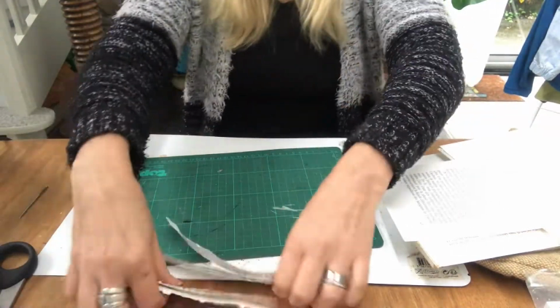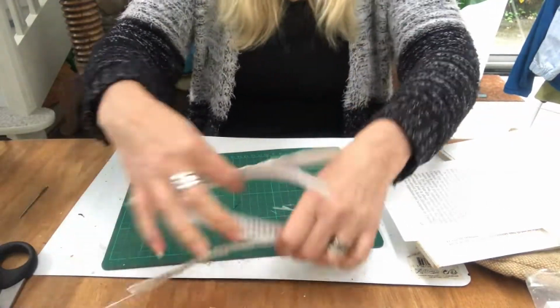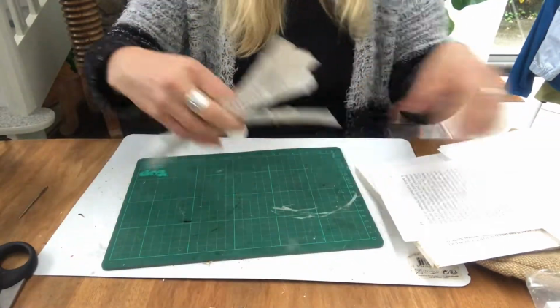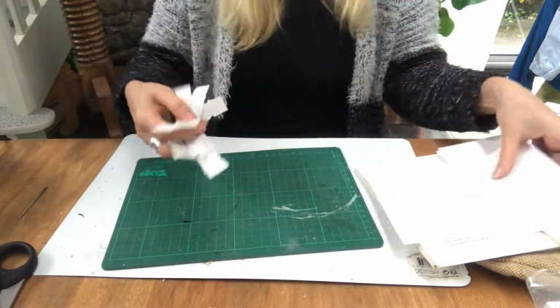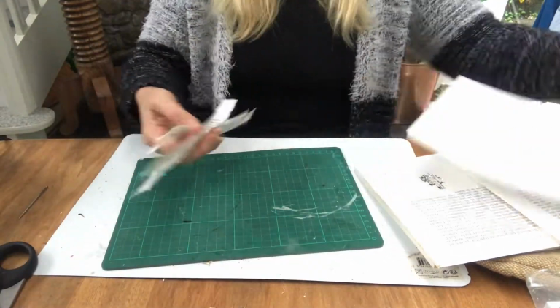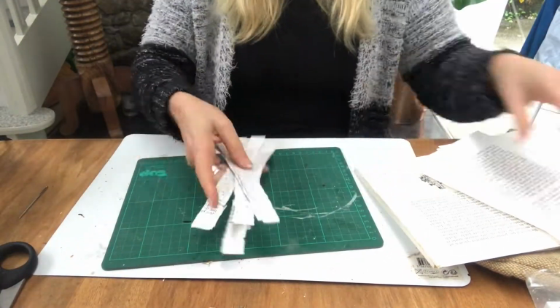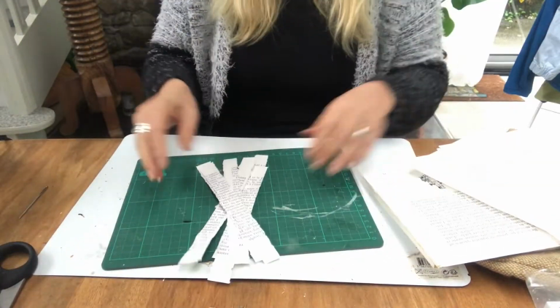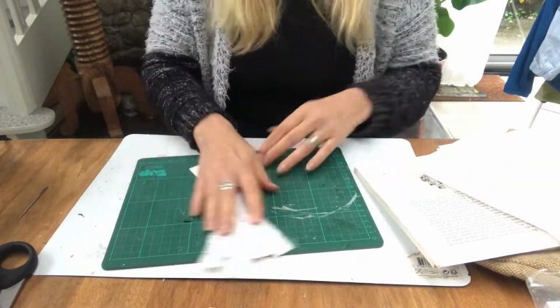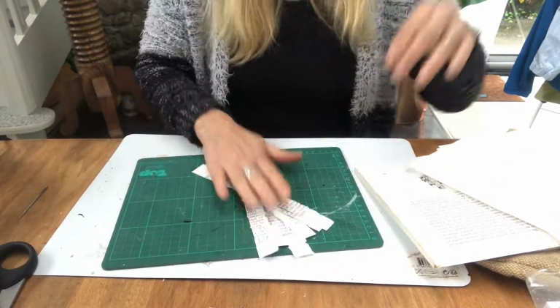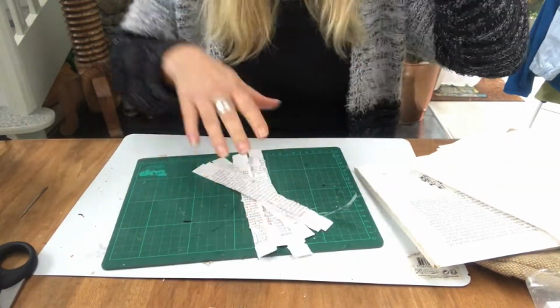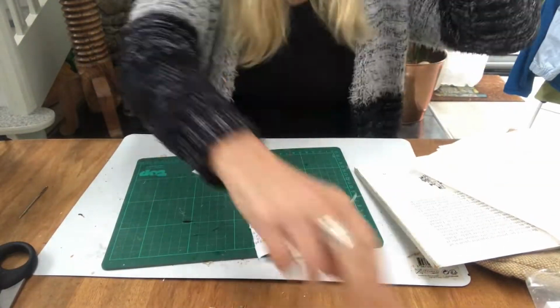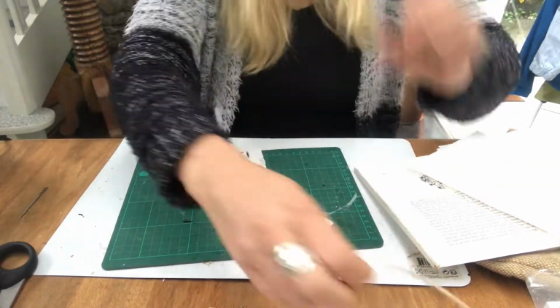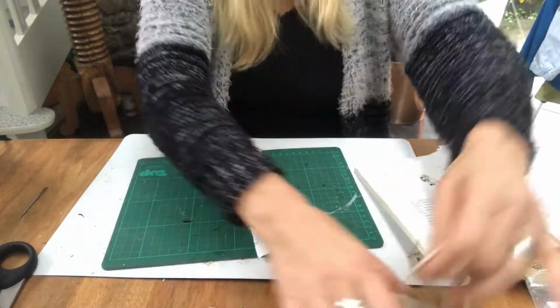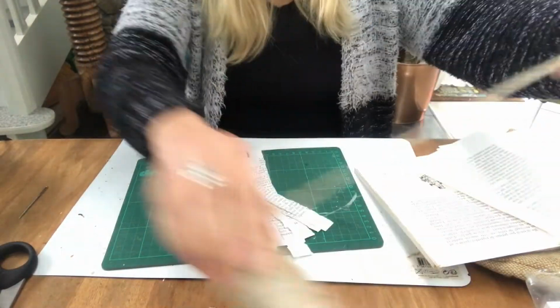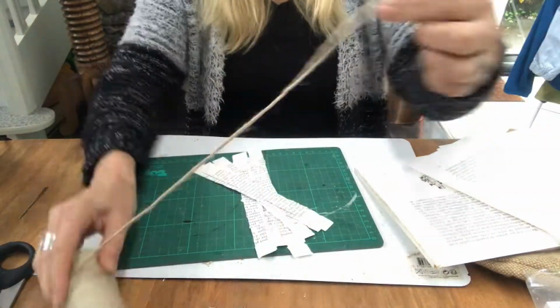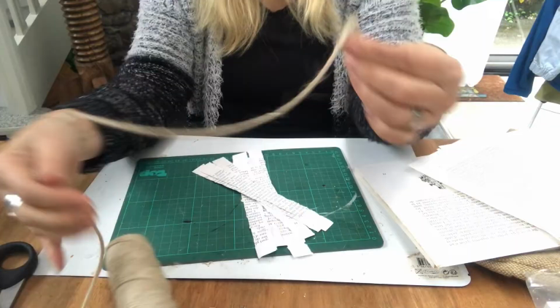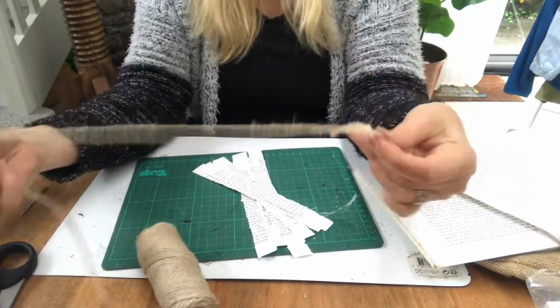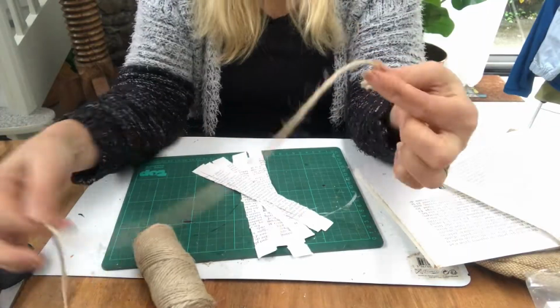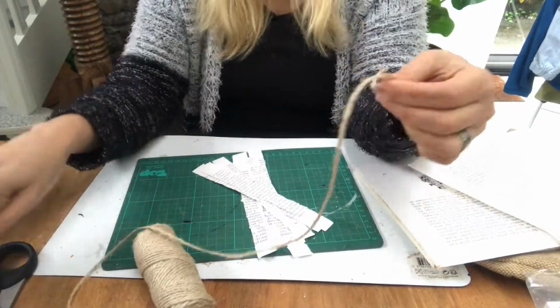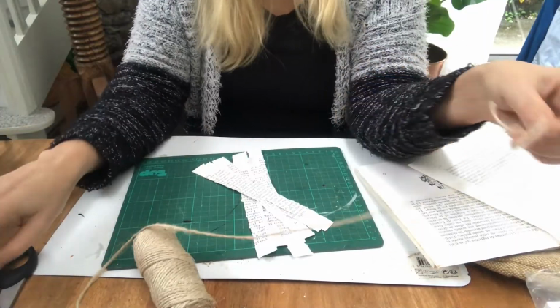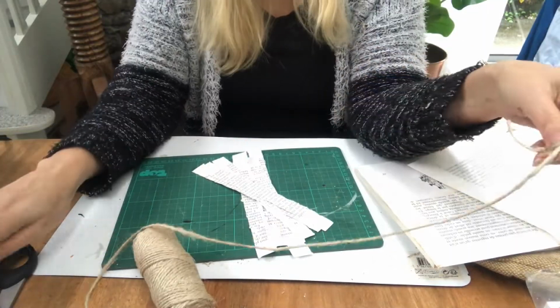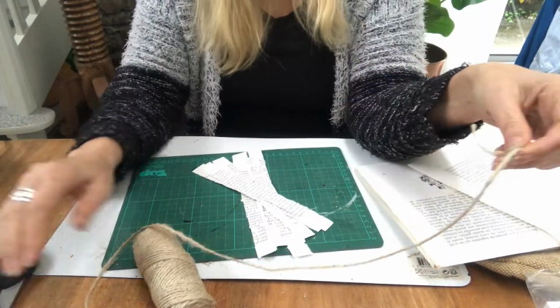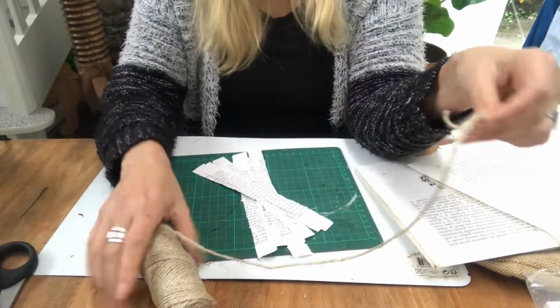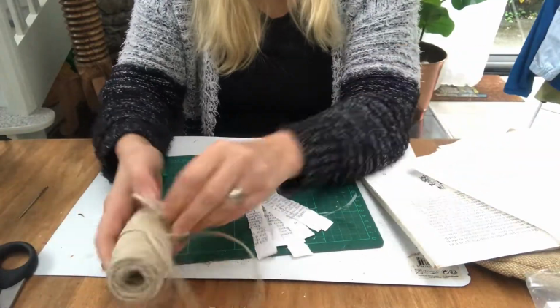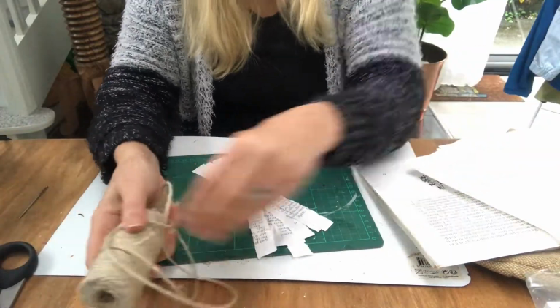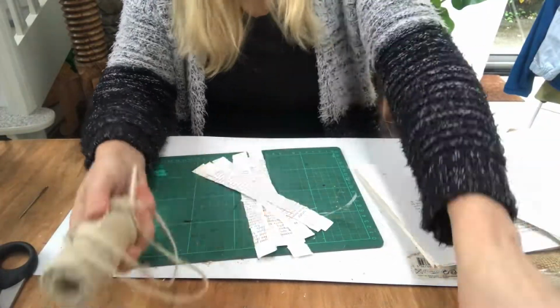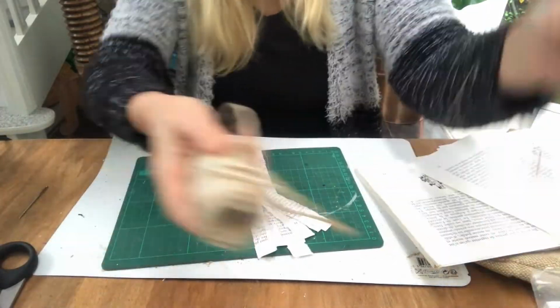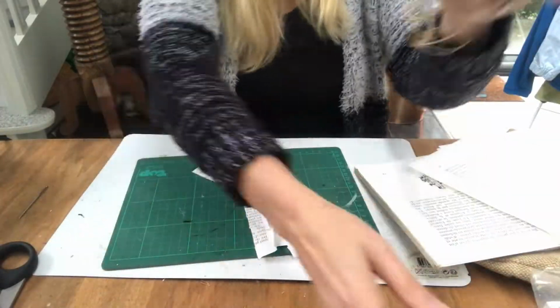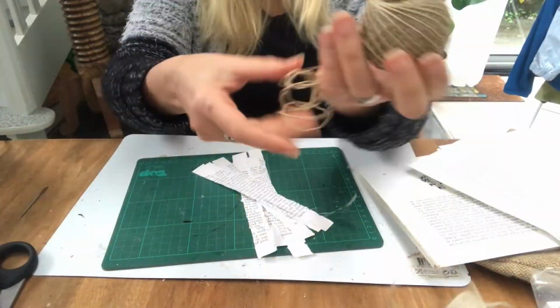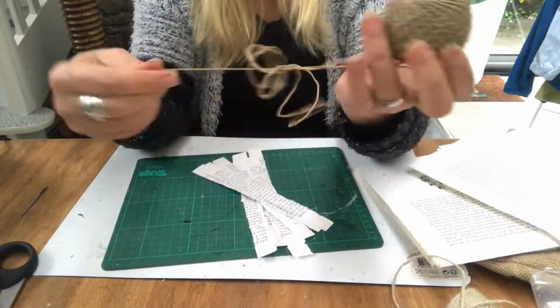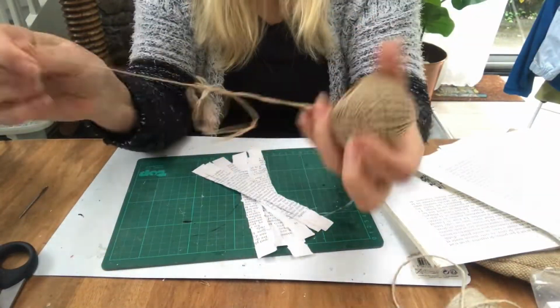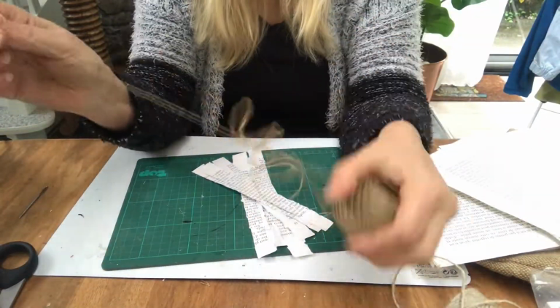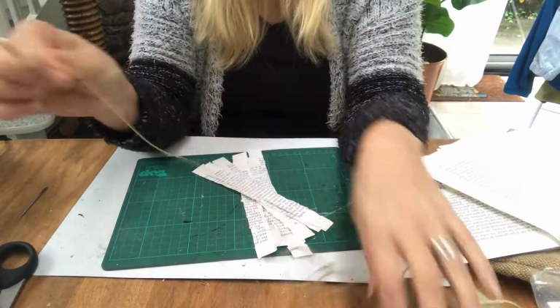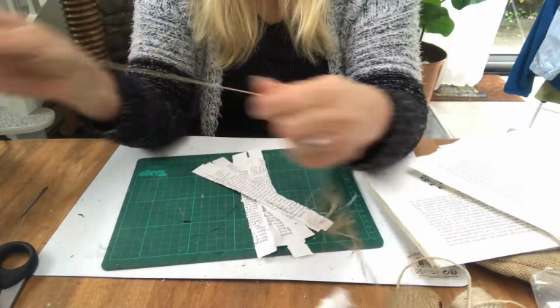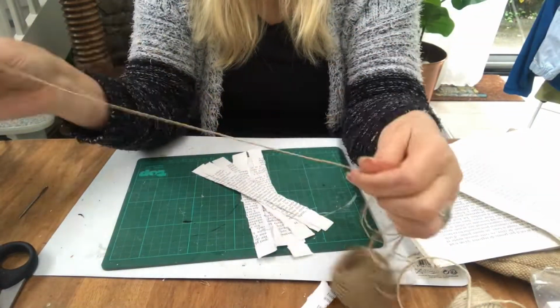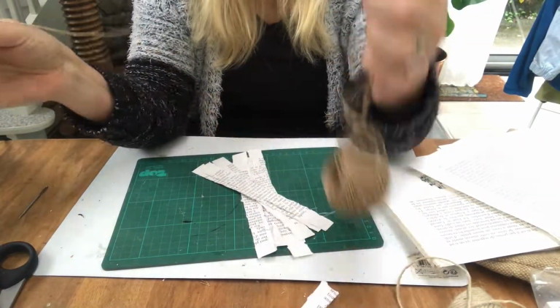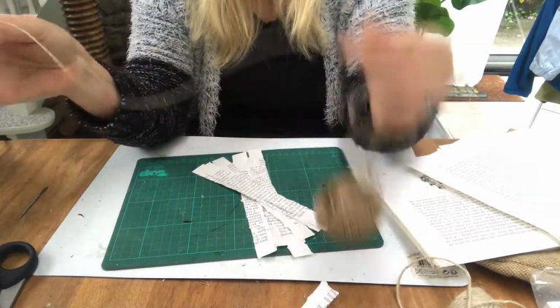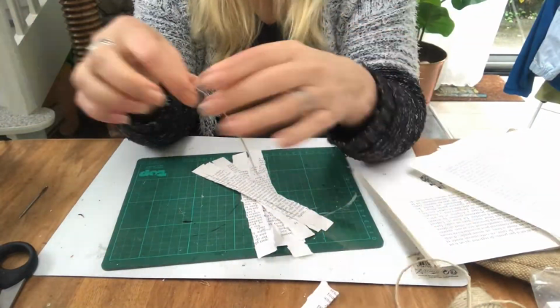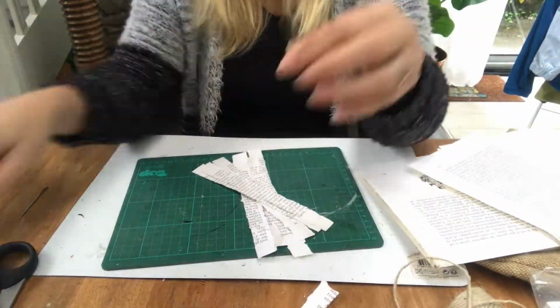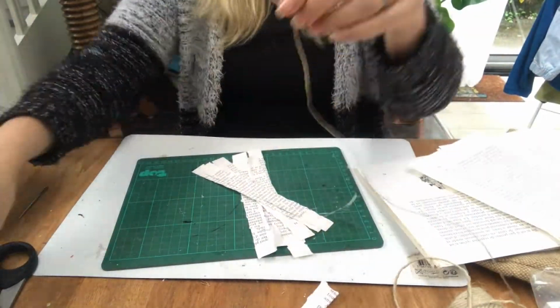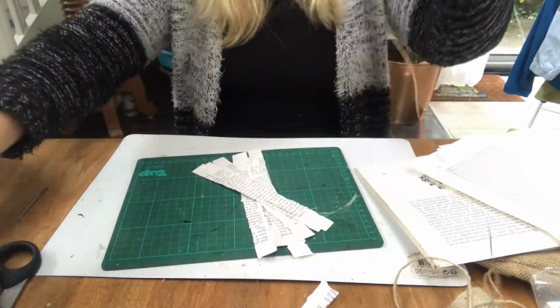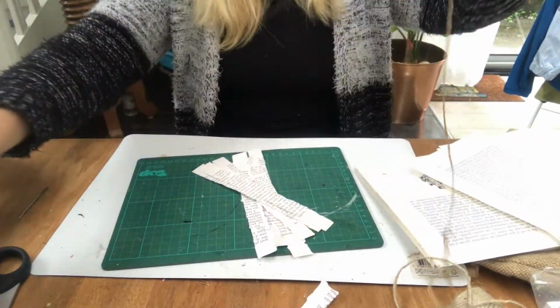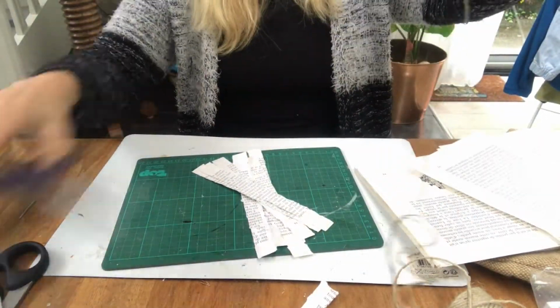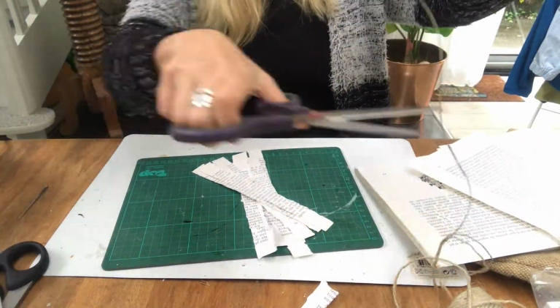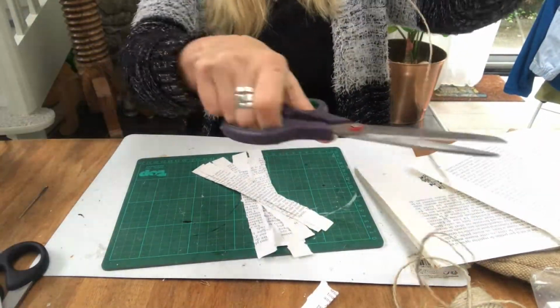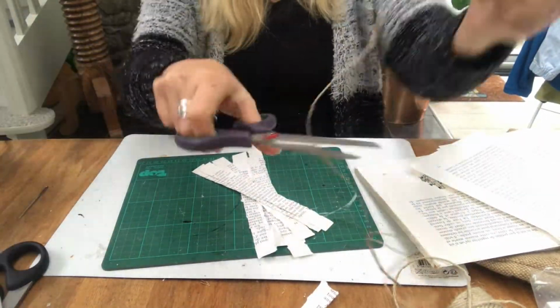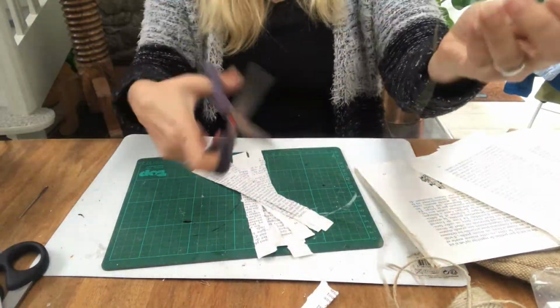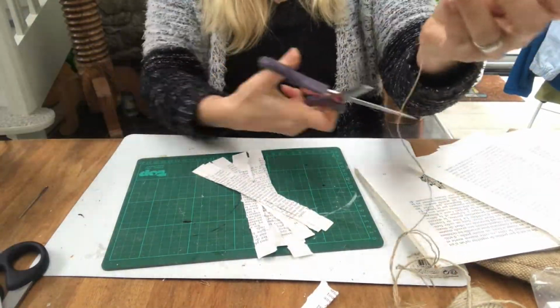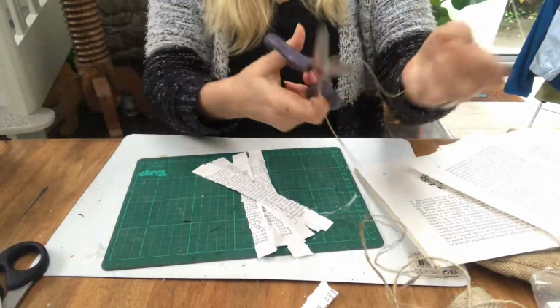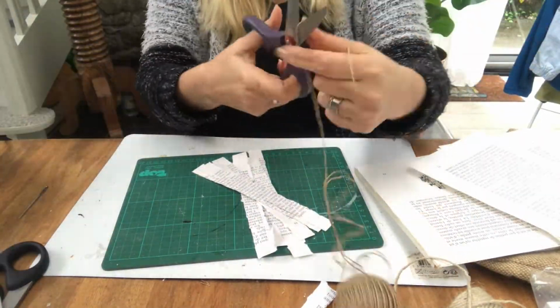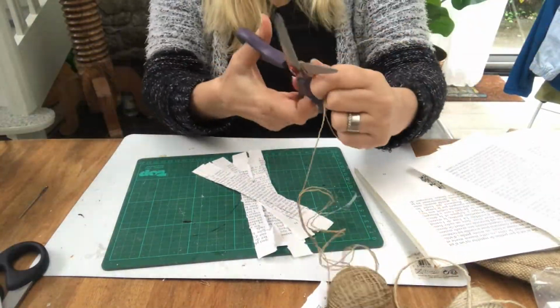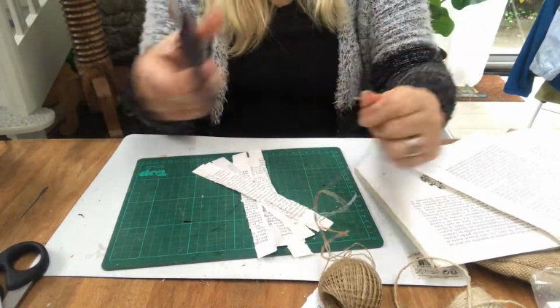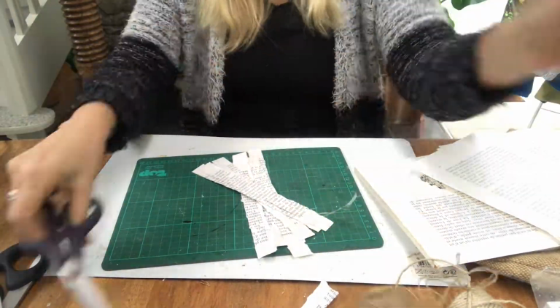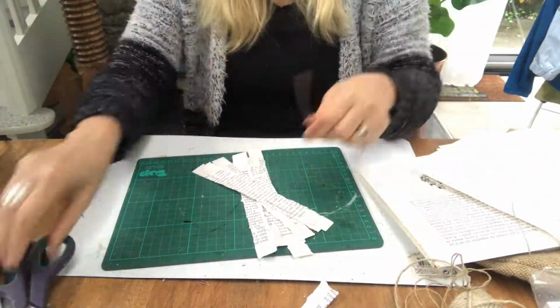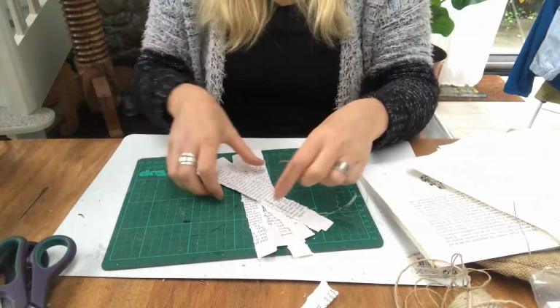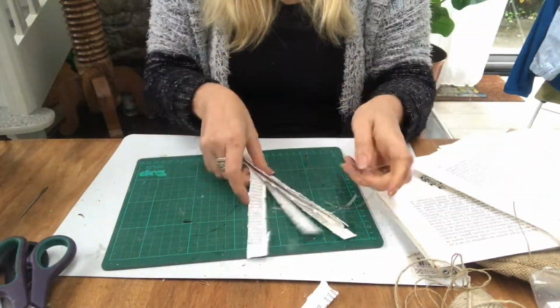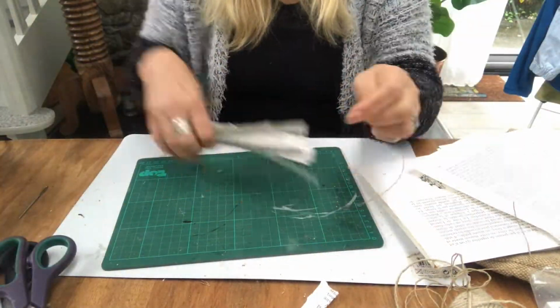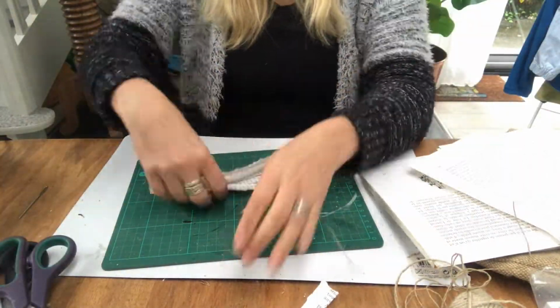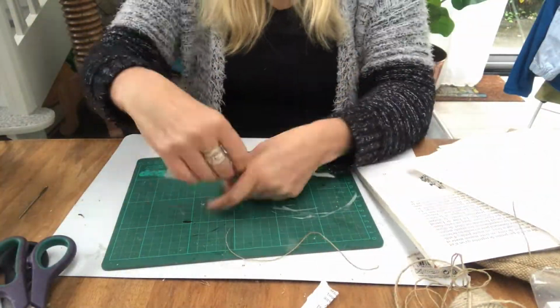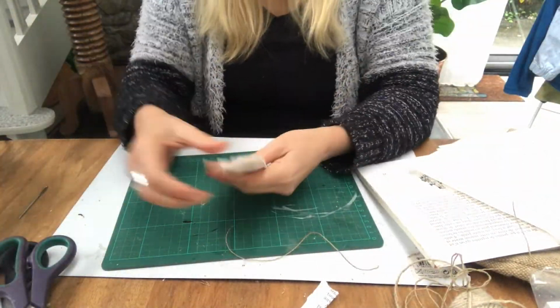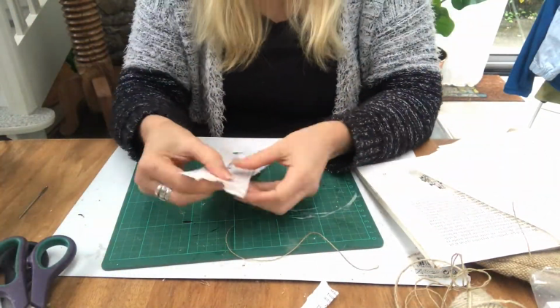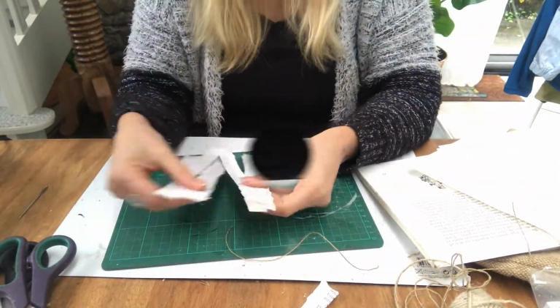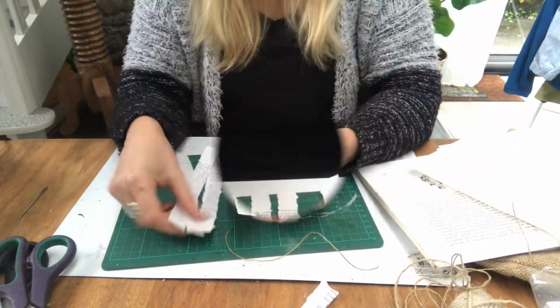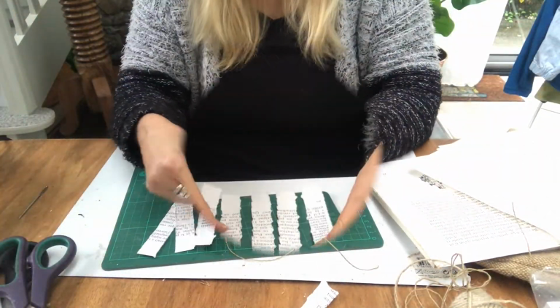And I also need a piece of jute string, the thinner one, to make a hanger.